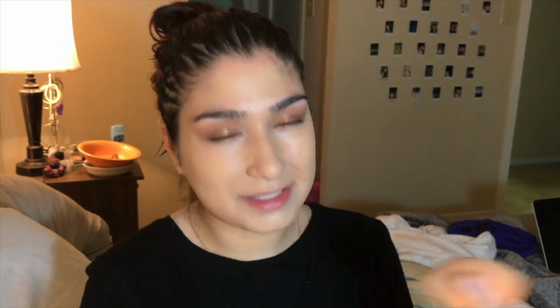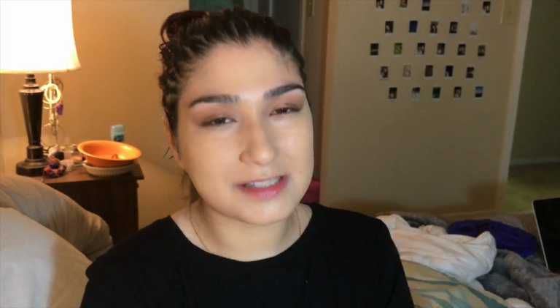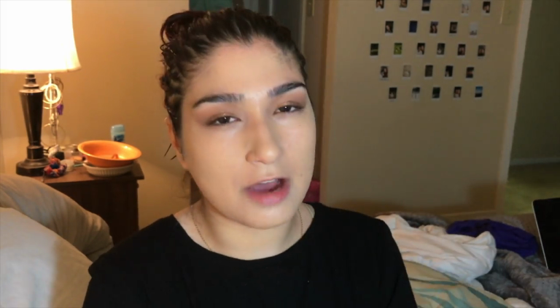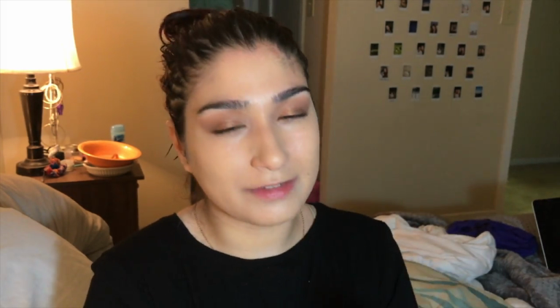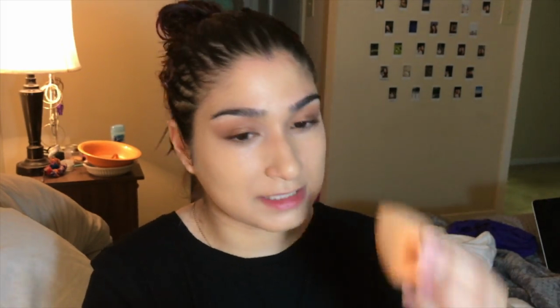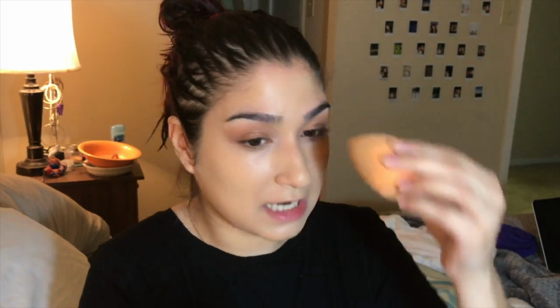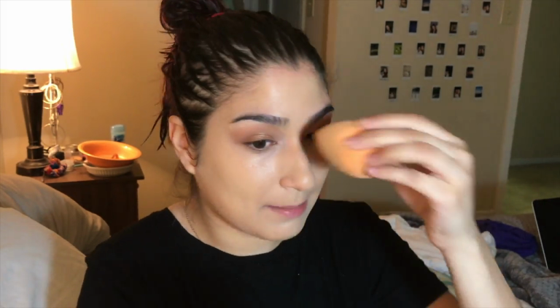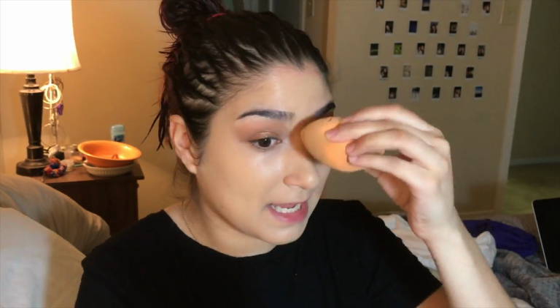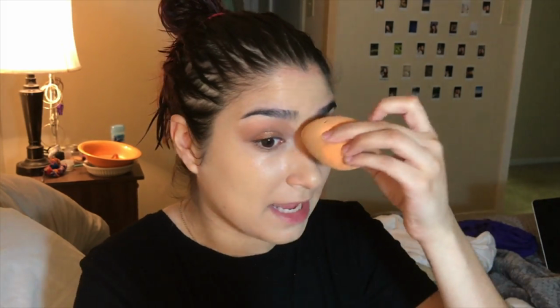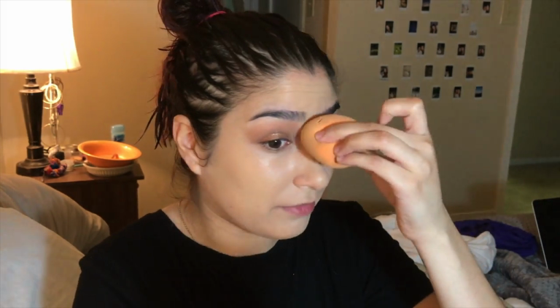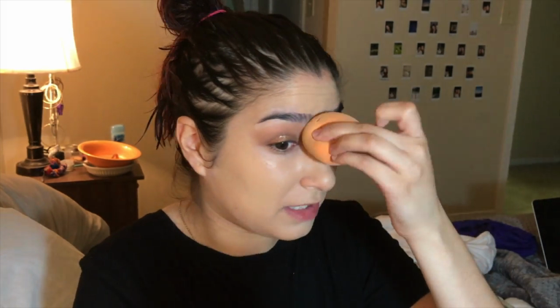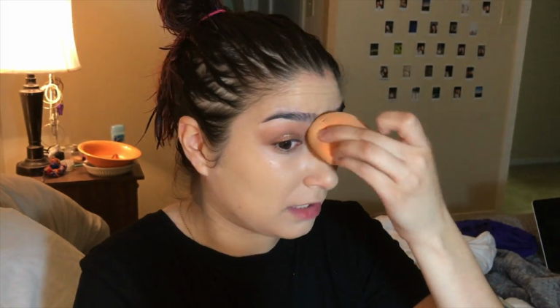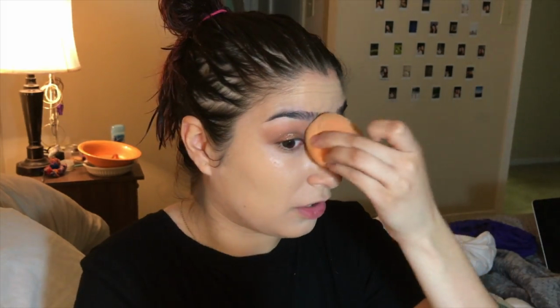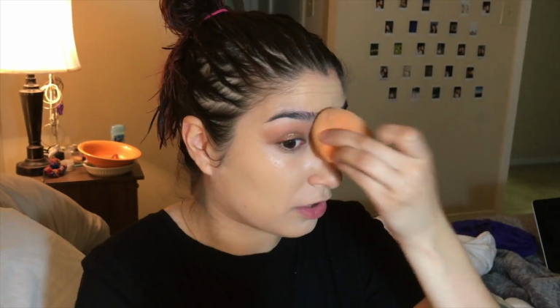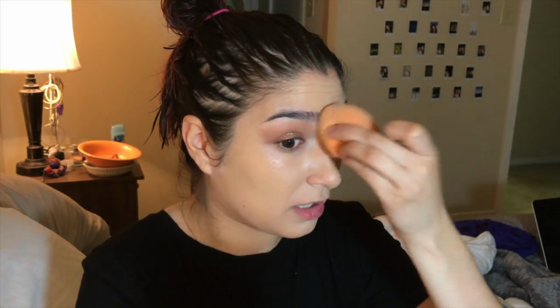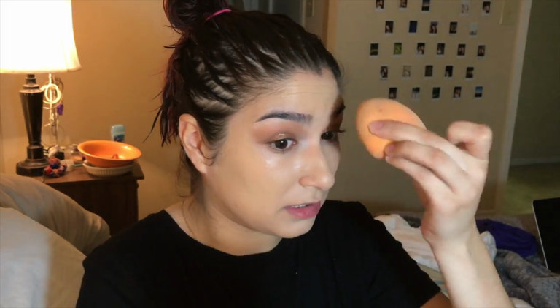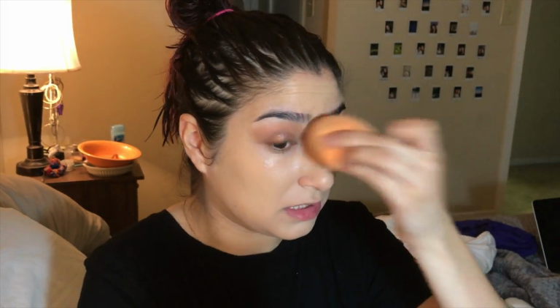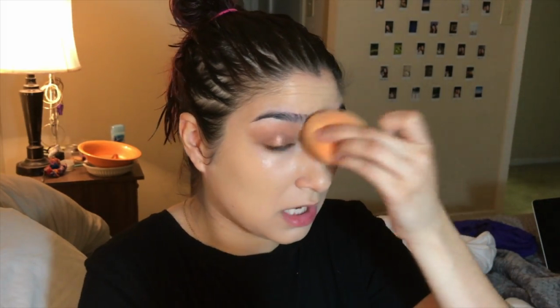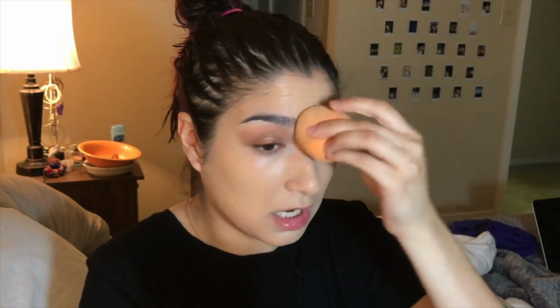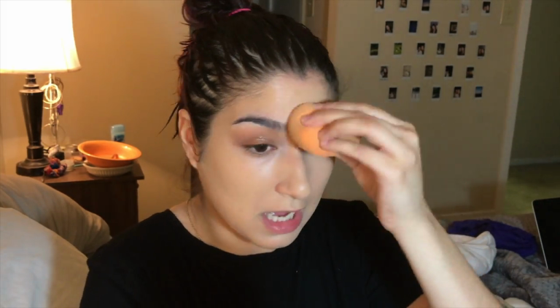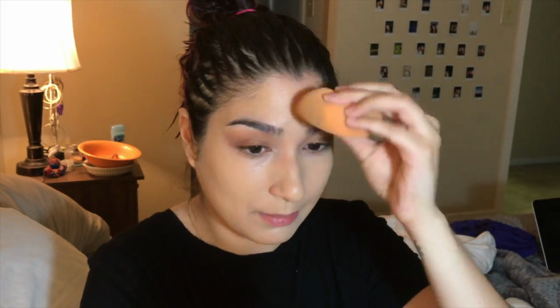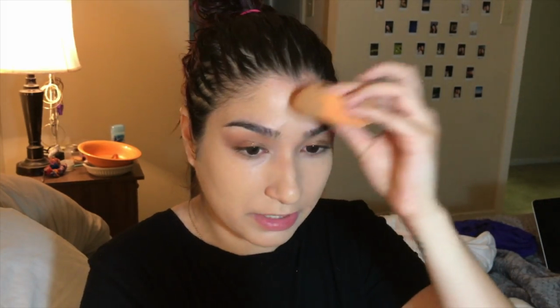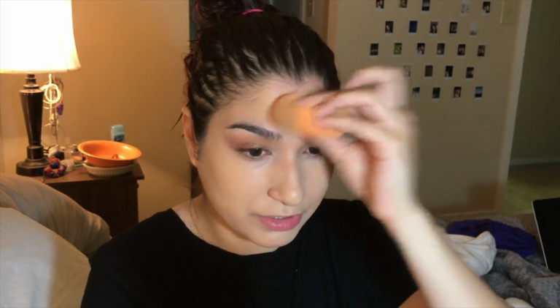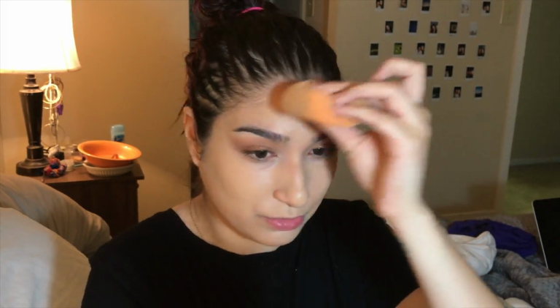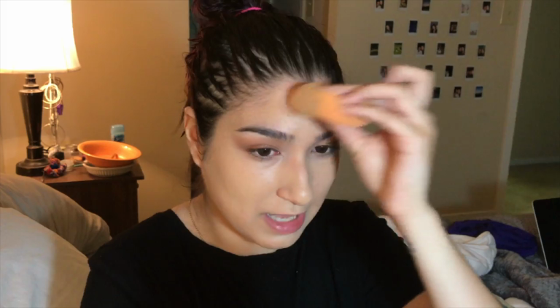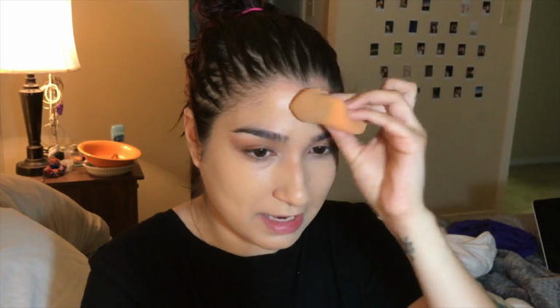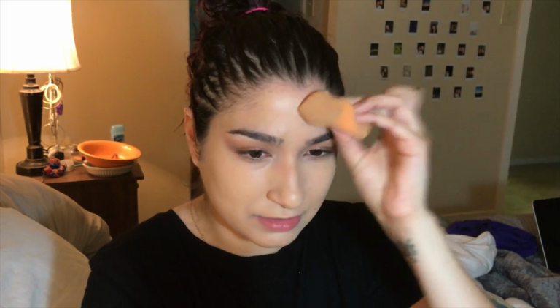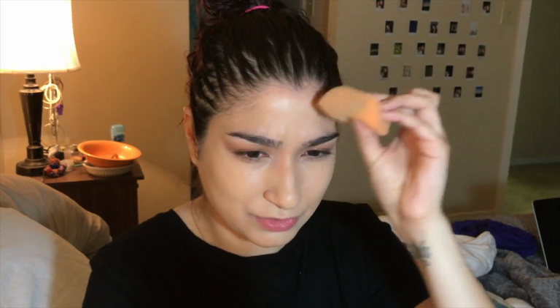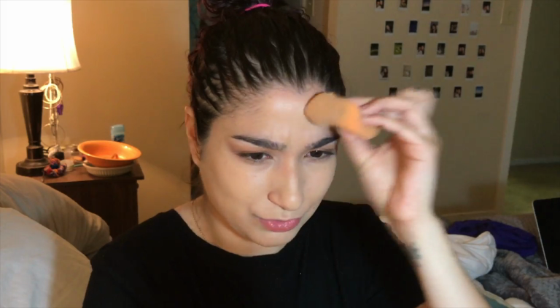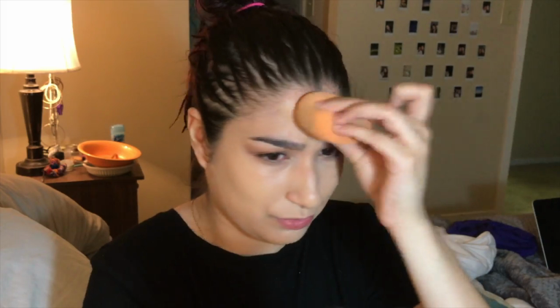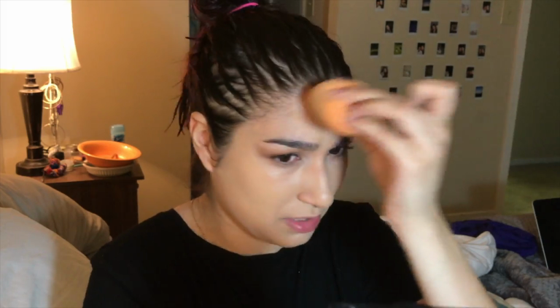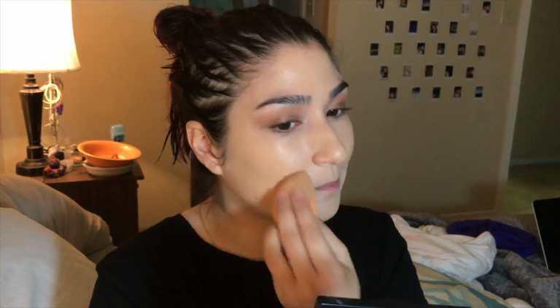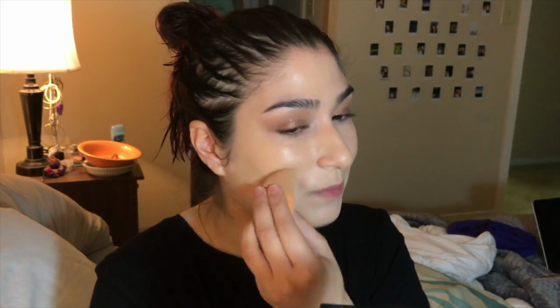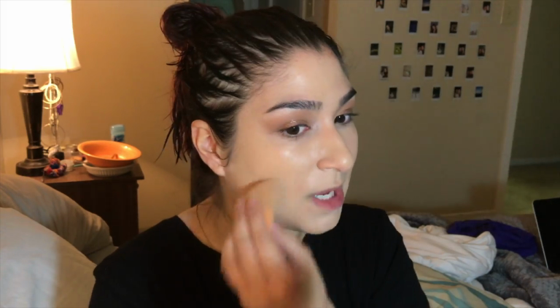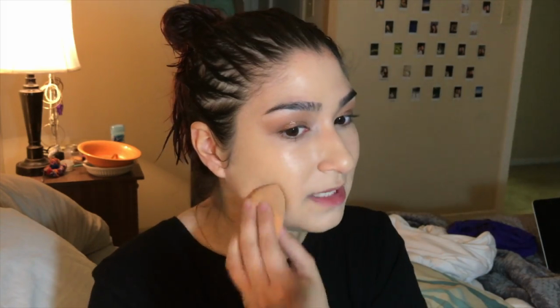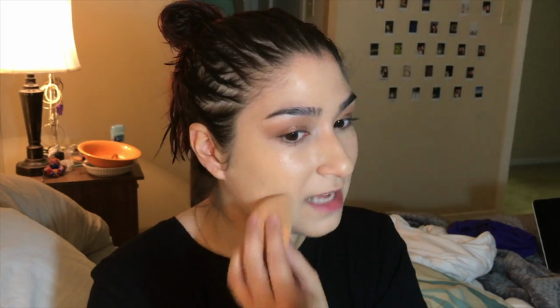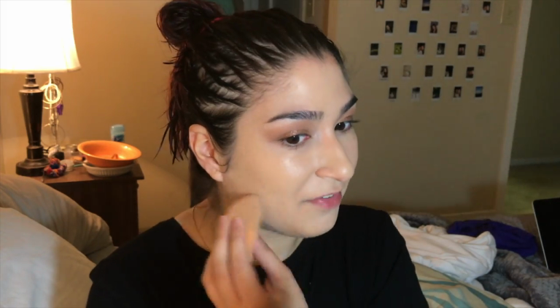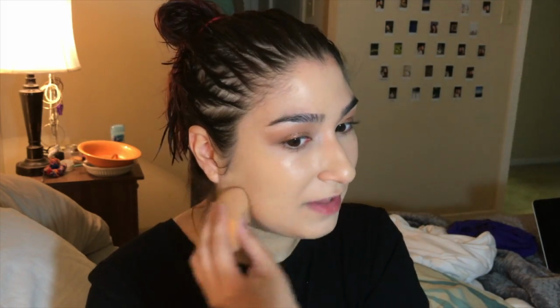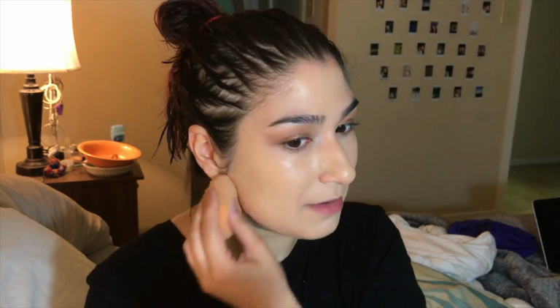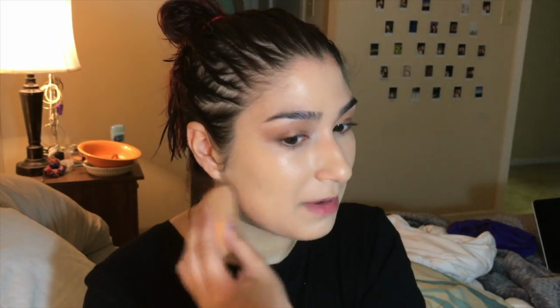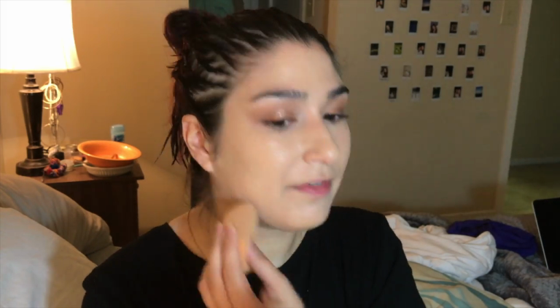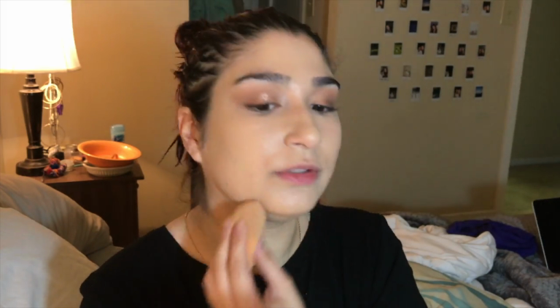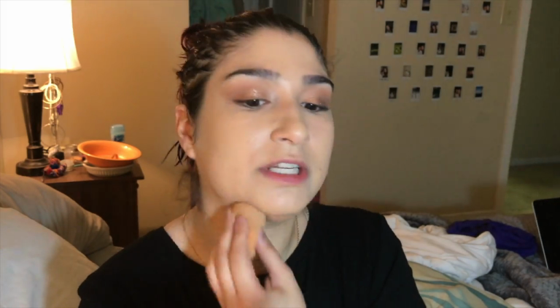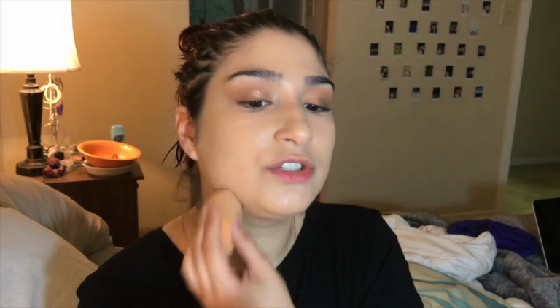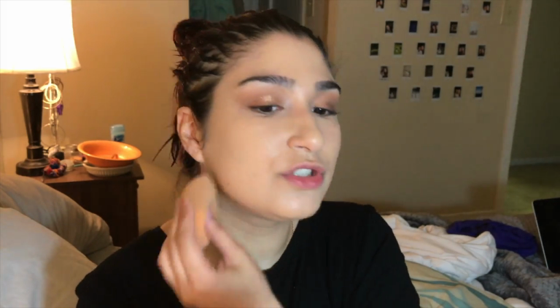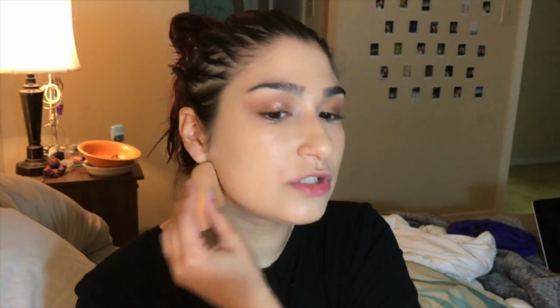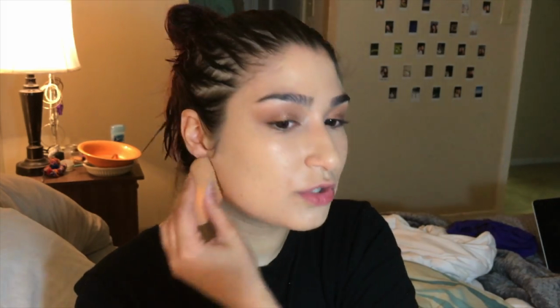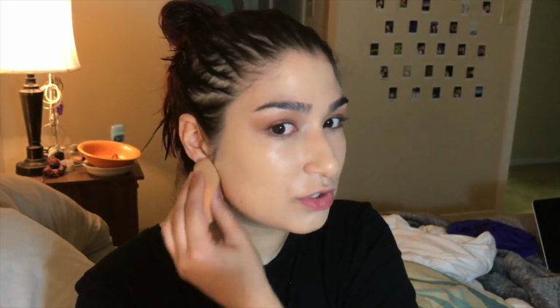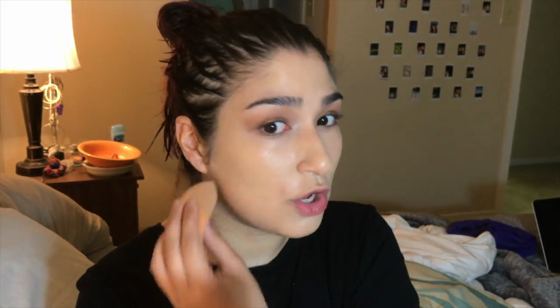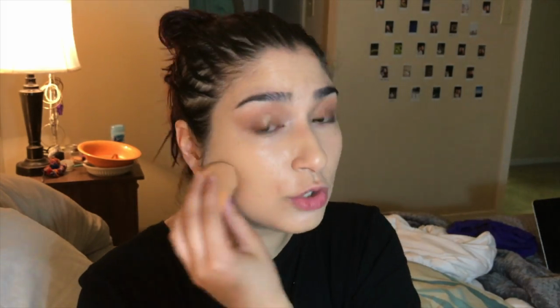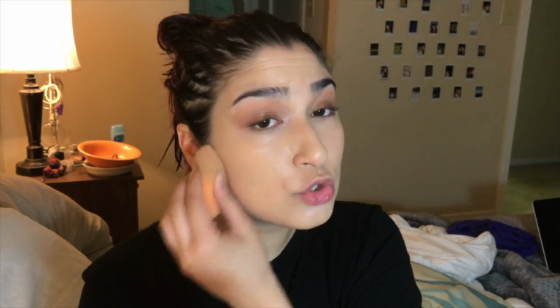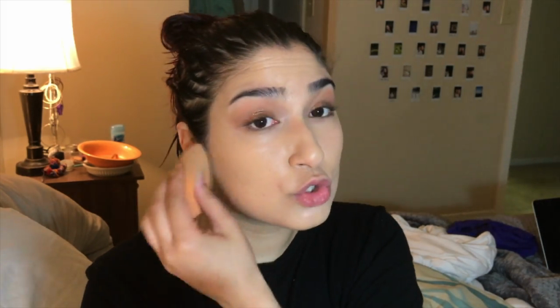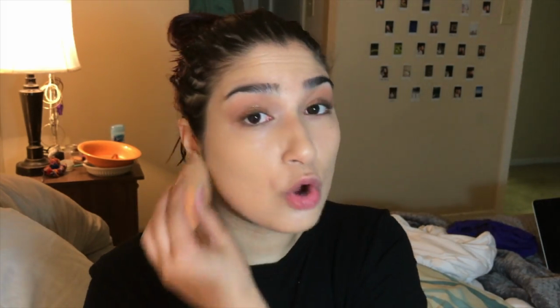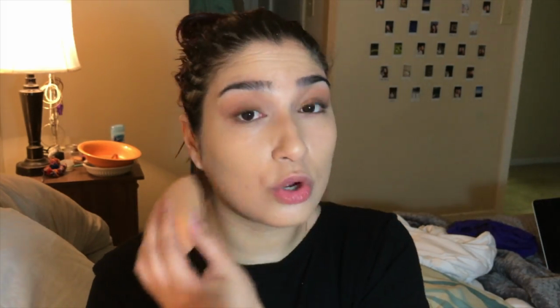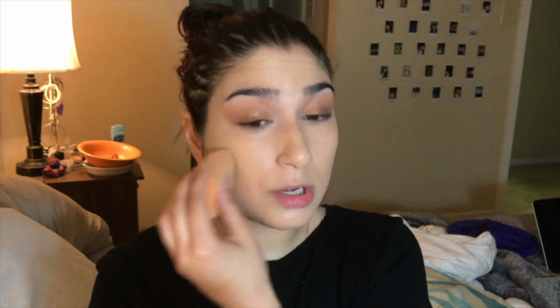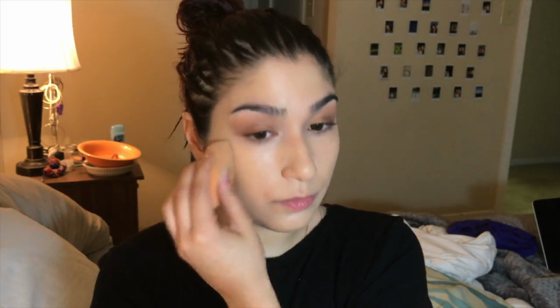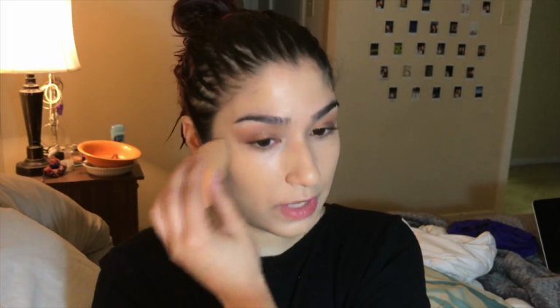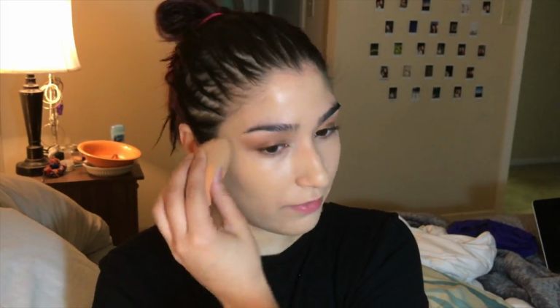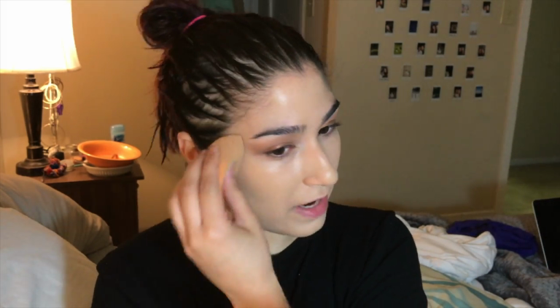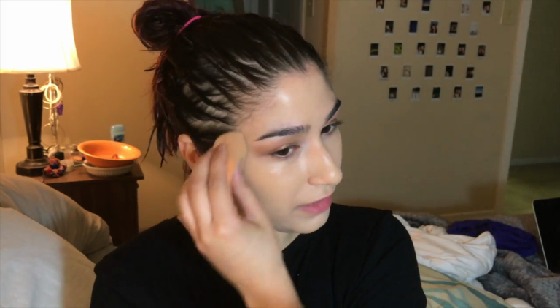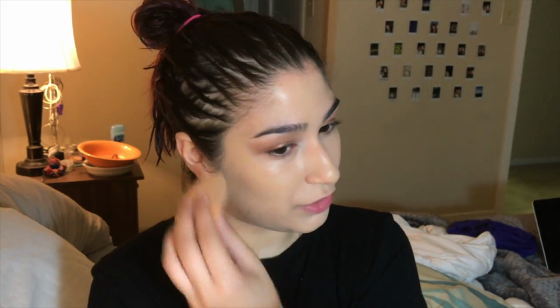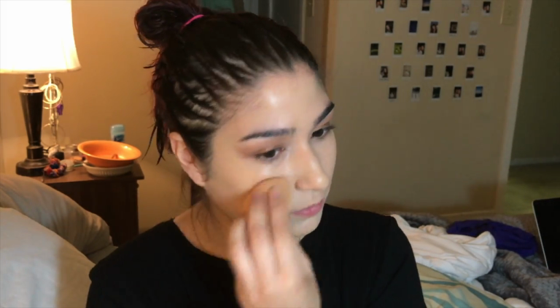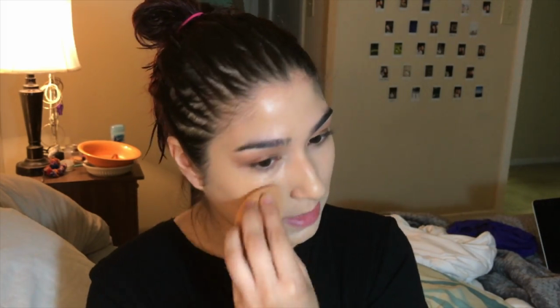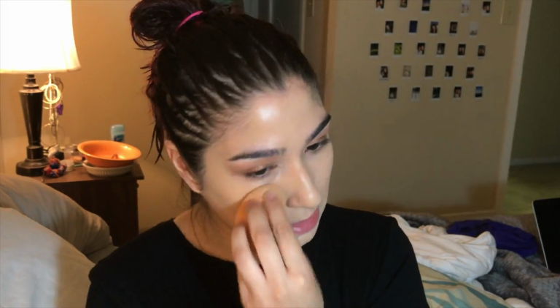This is obviously not my everyday look. I'm going to do that soon because I feel like my foundation just looks so good whenever I do it.